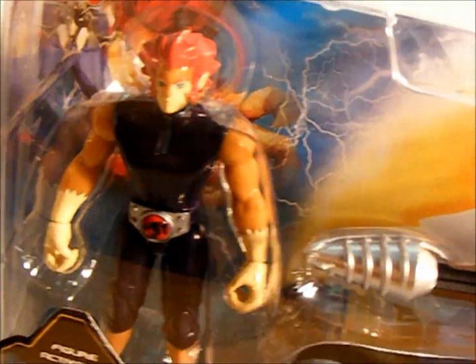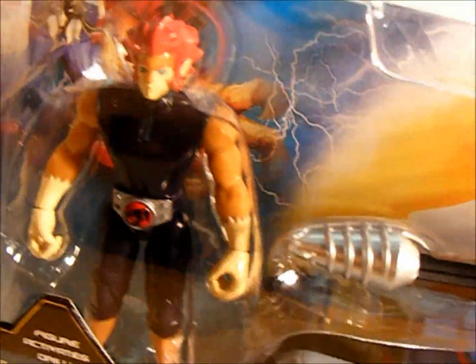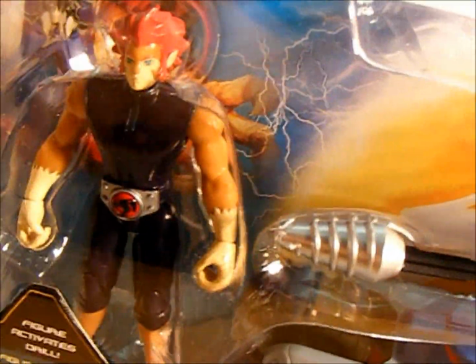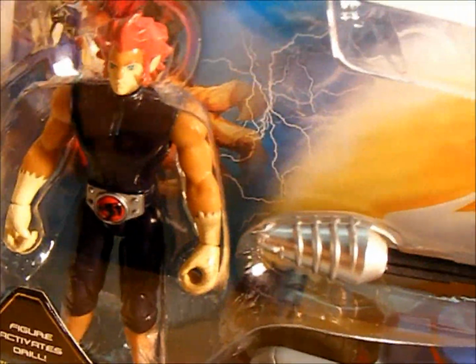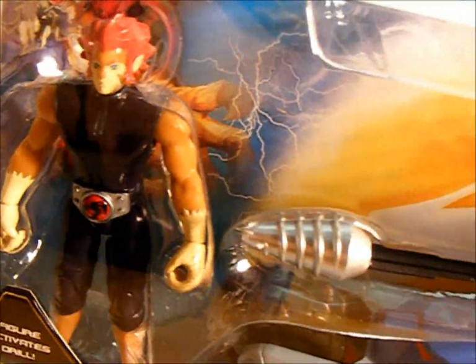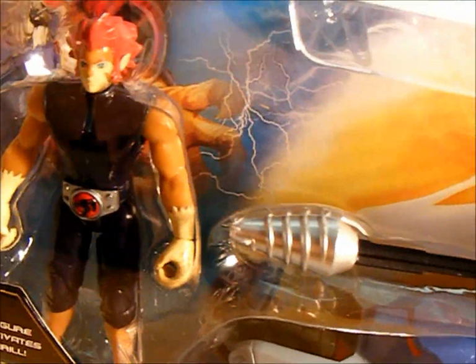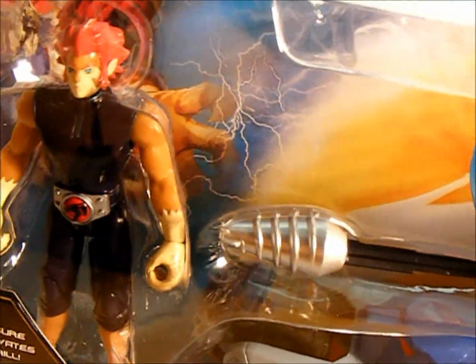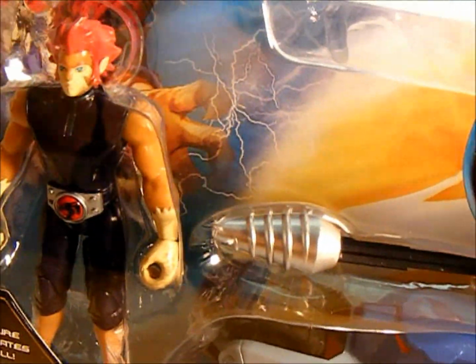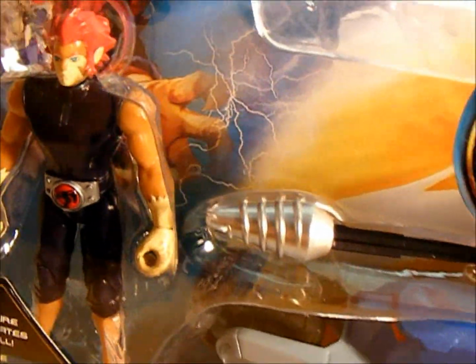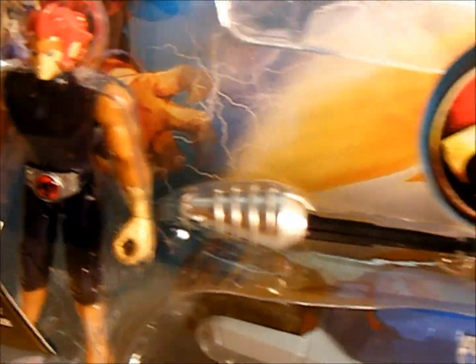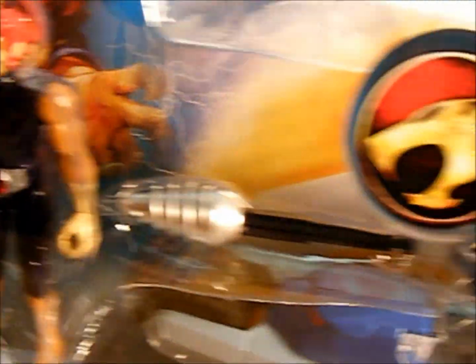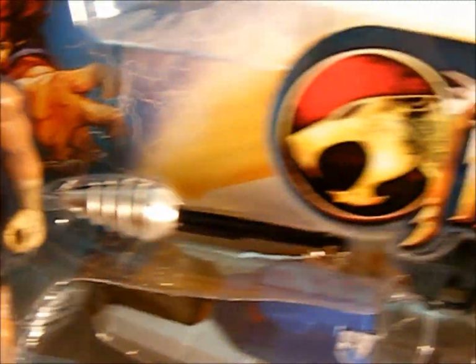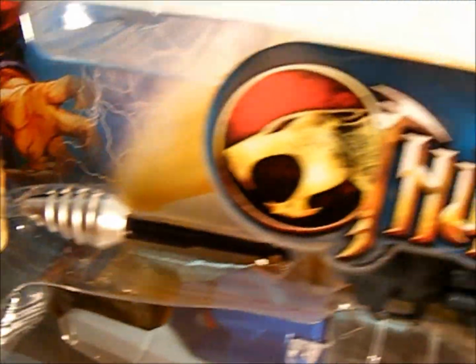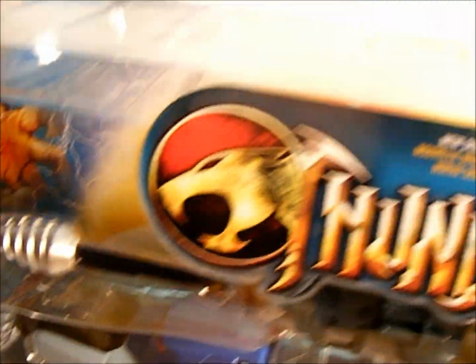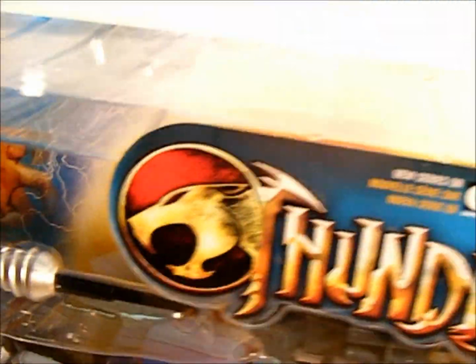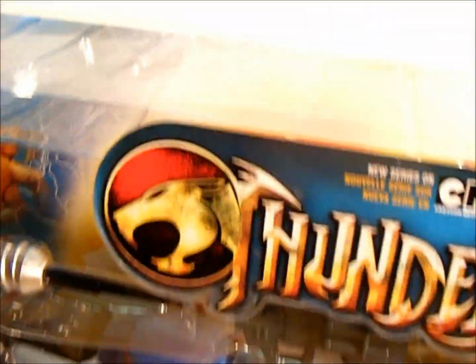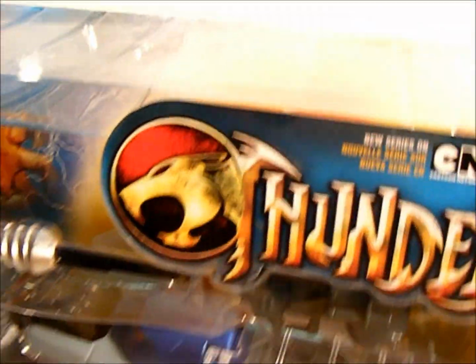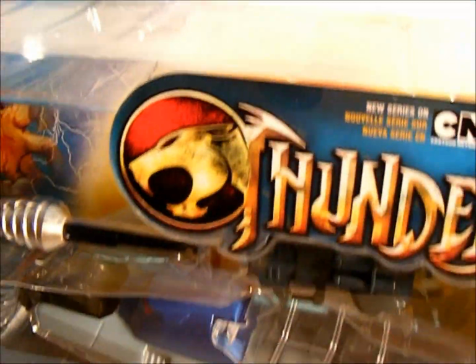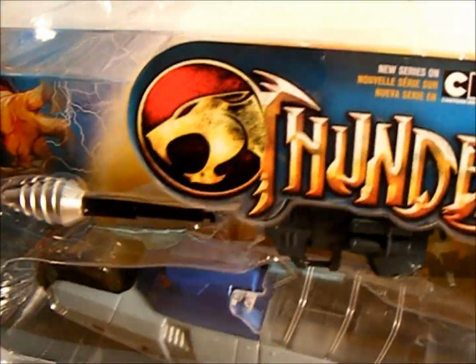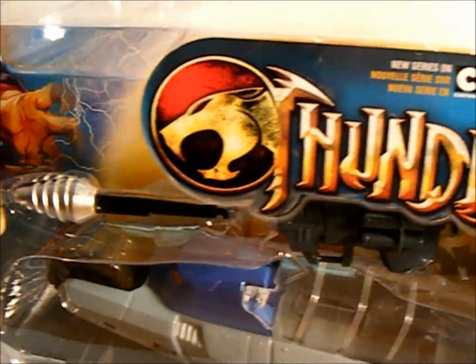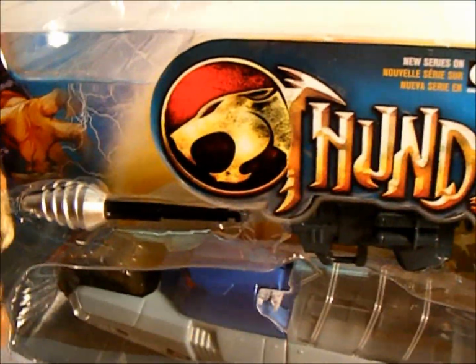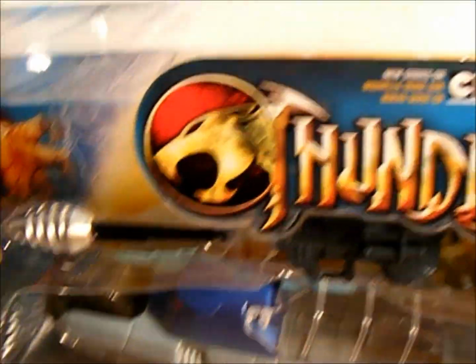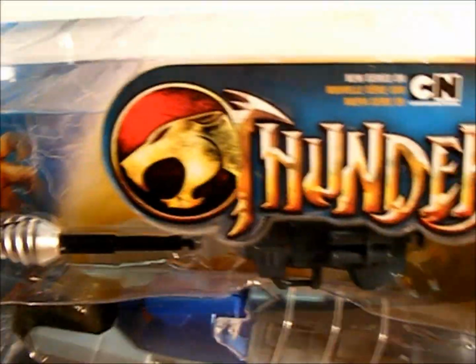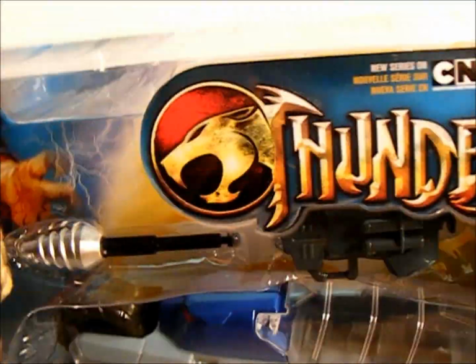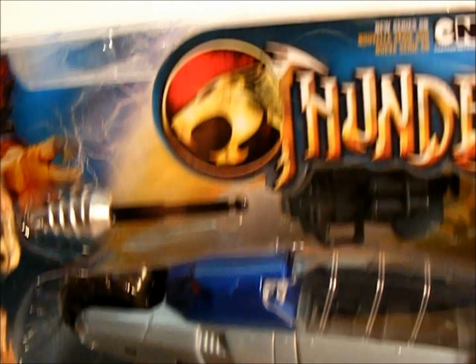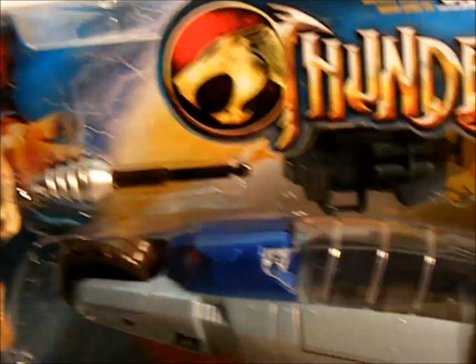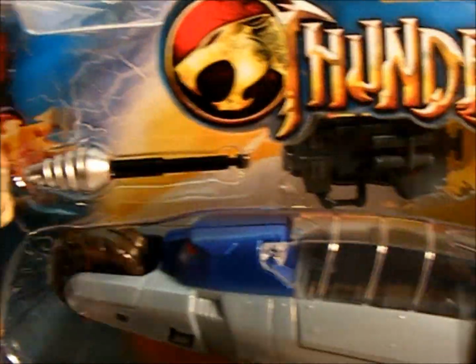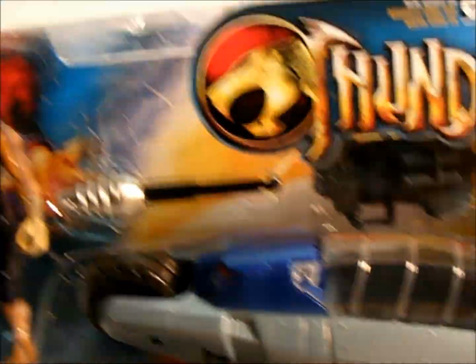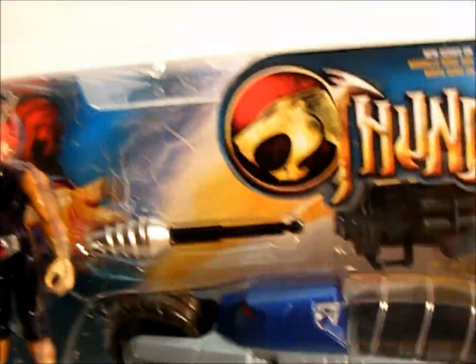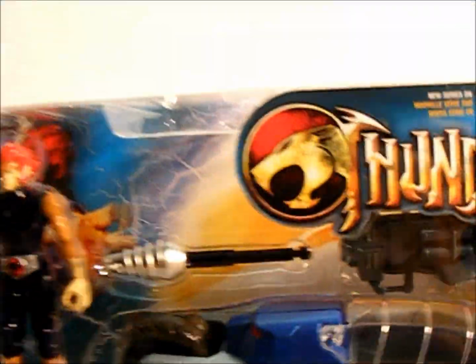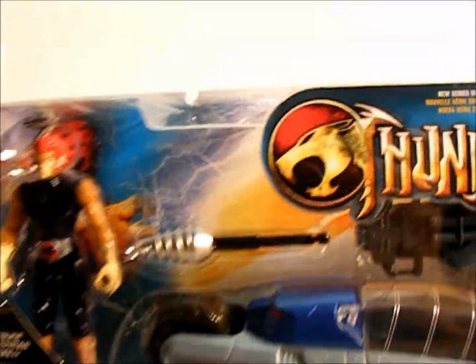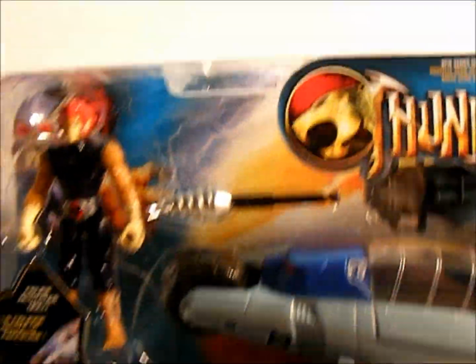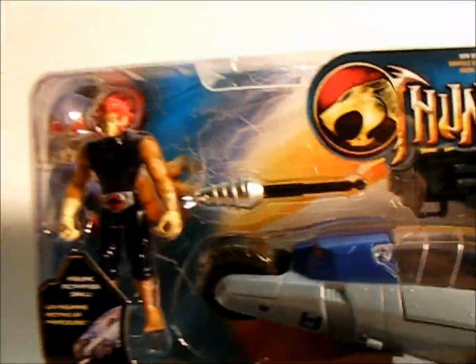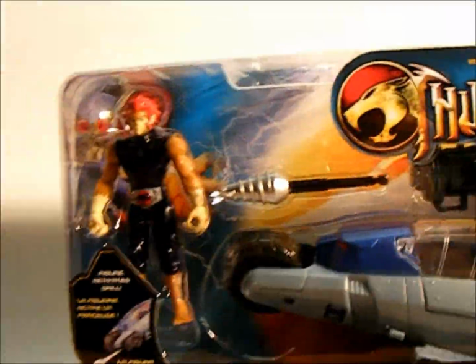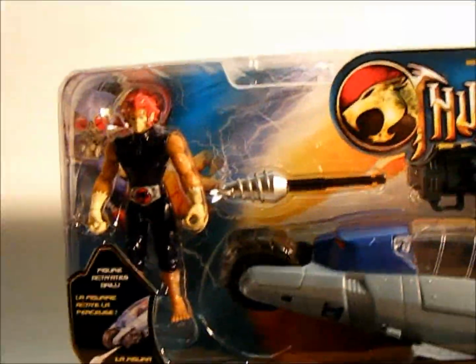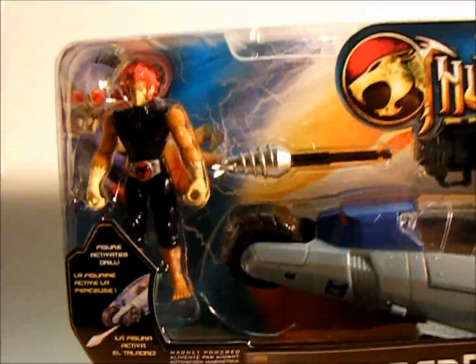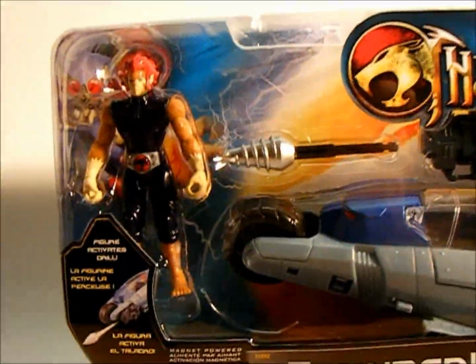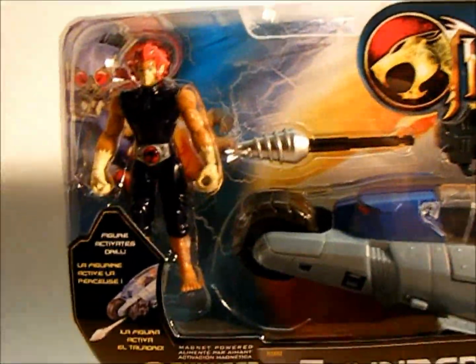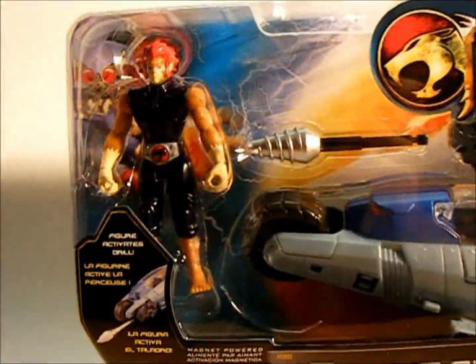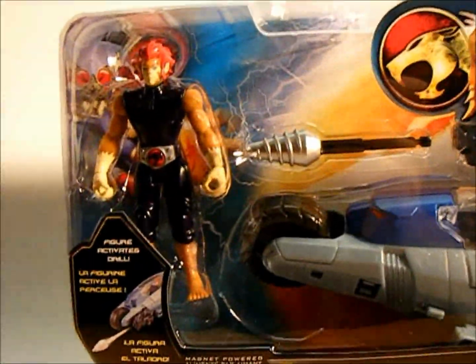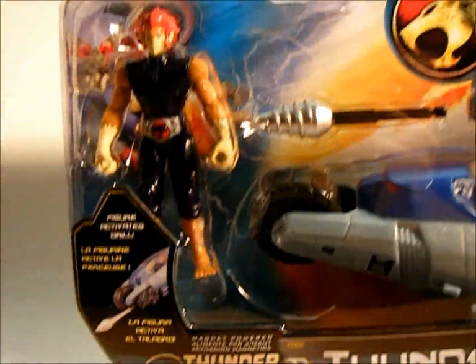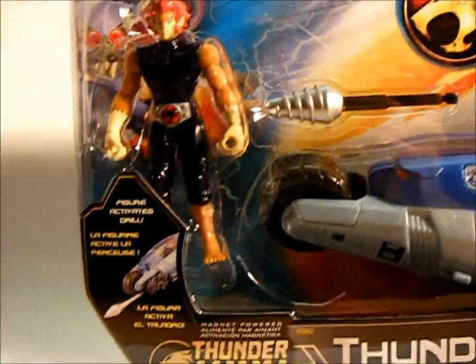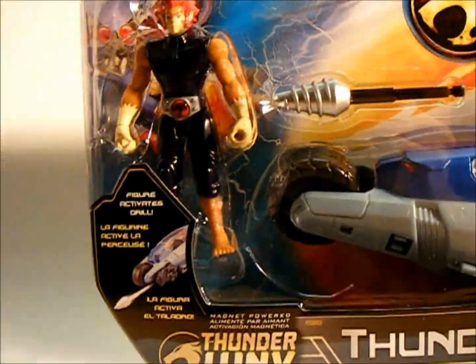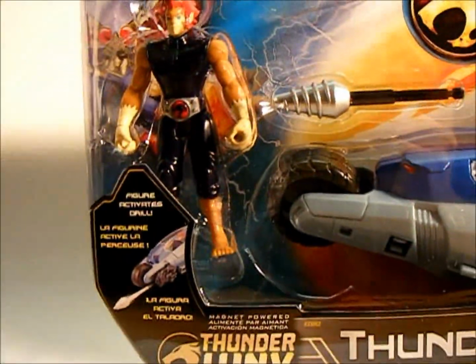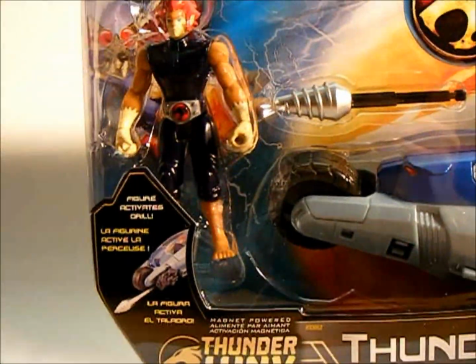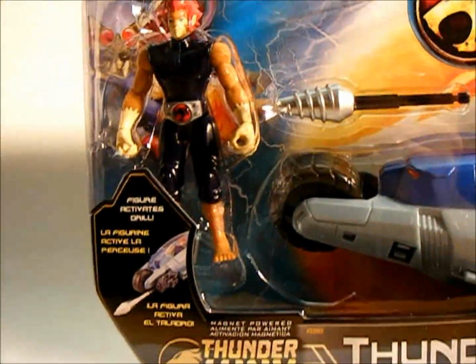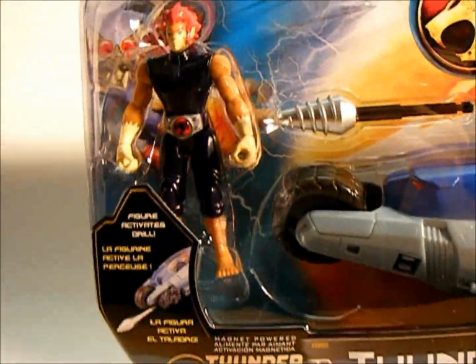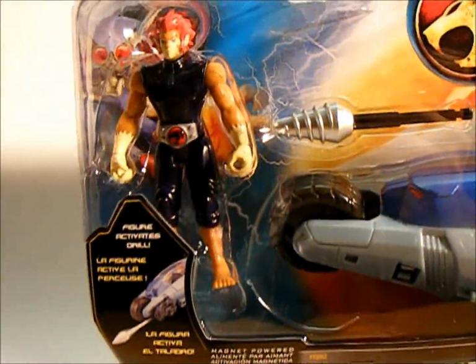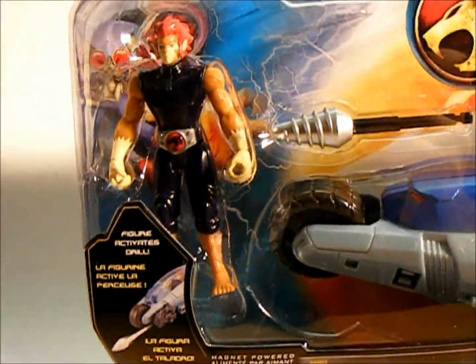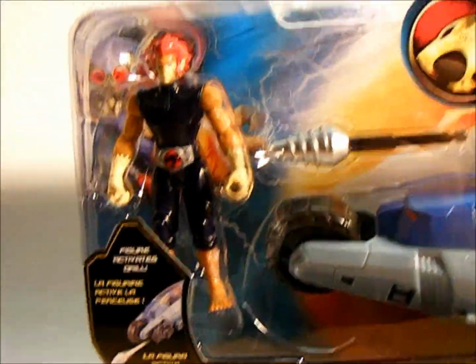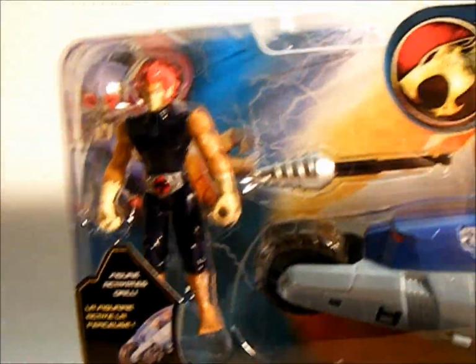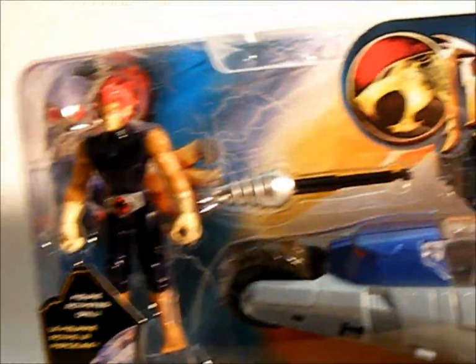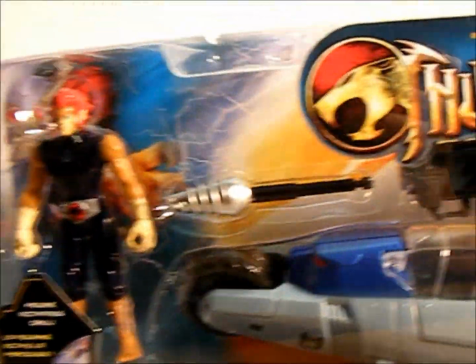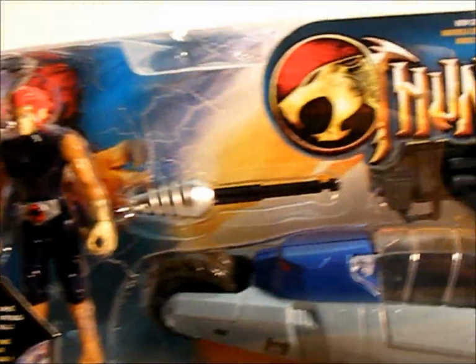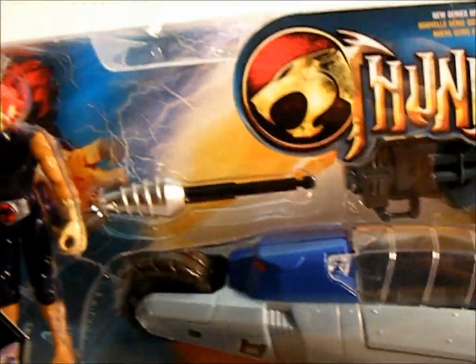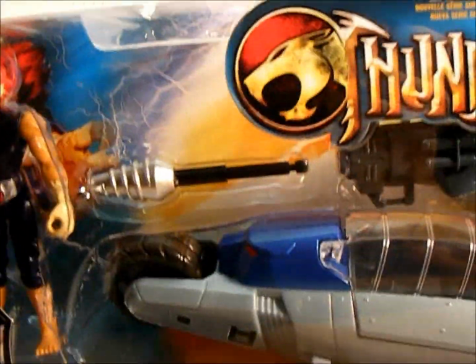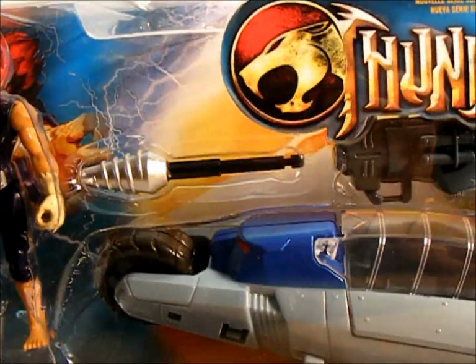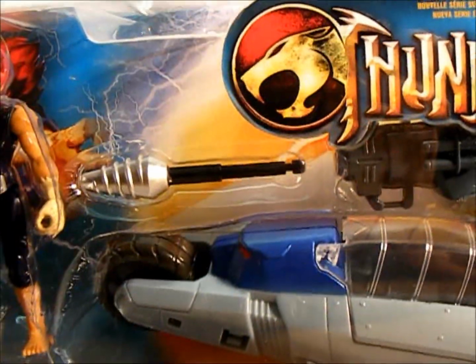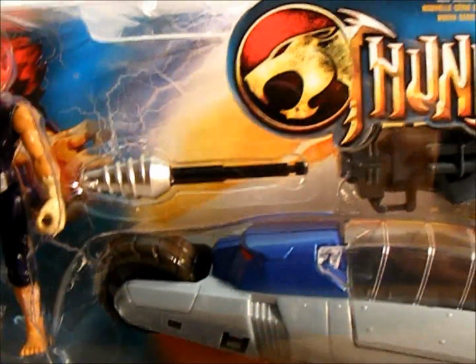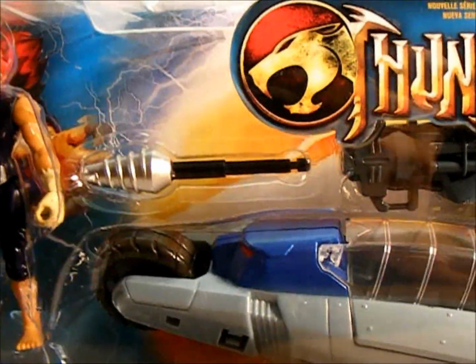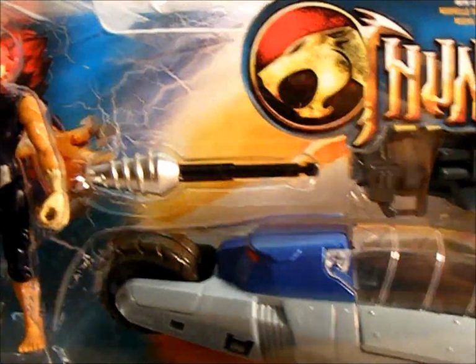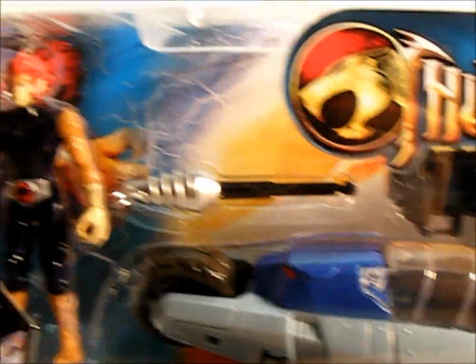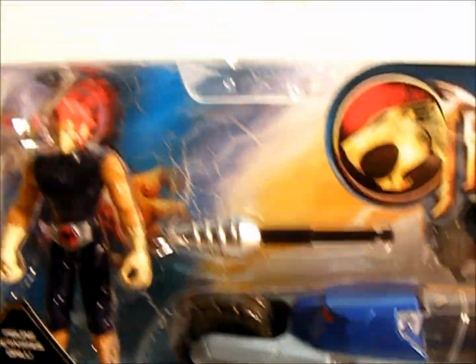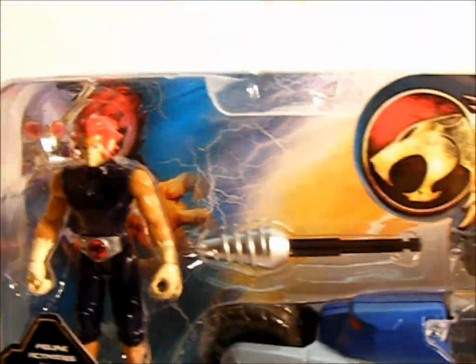Looking pretty cool. Alright, let's throw up Tigra next.